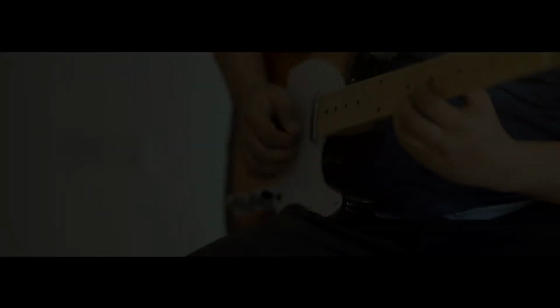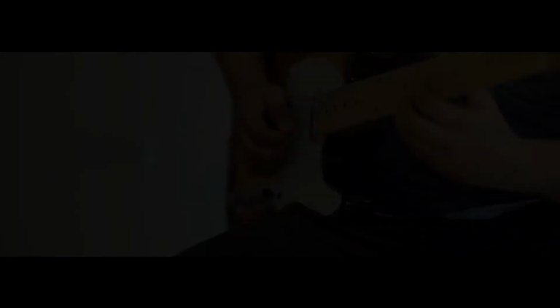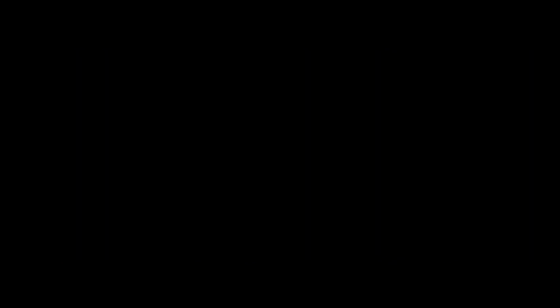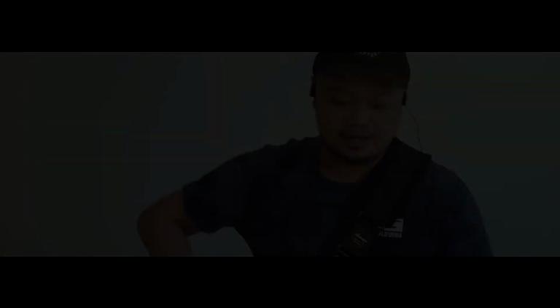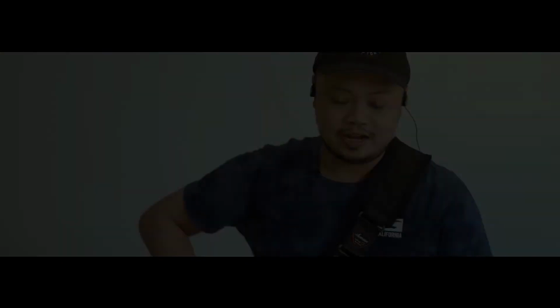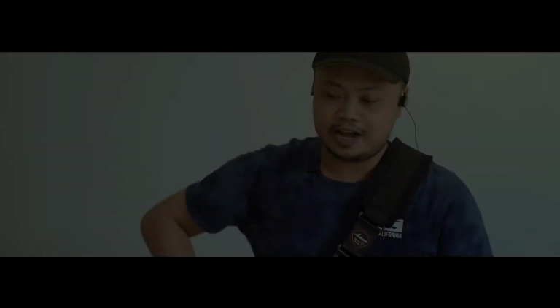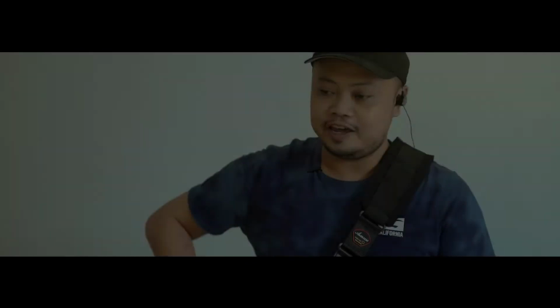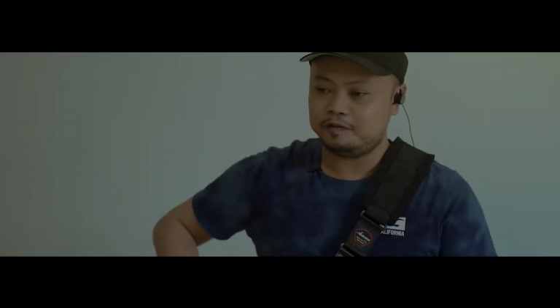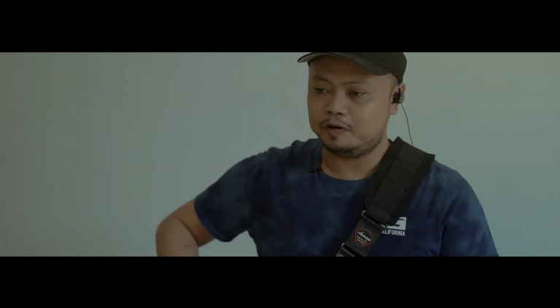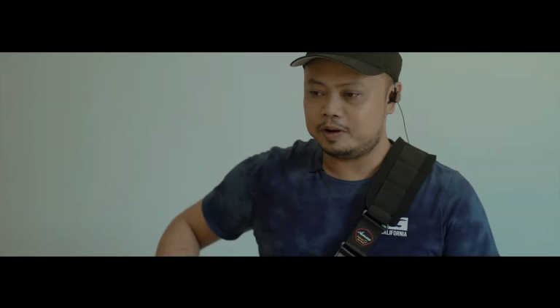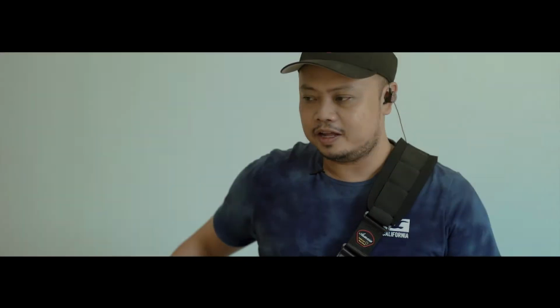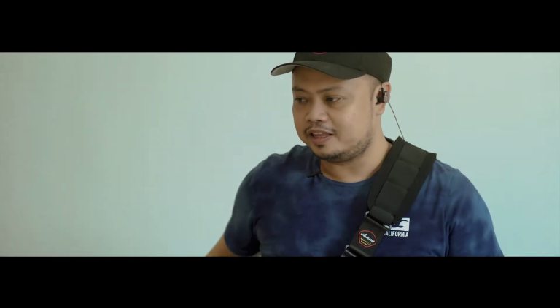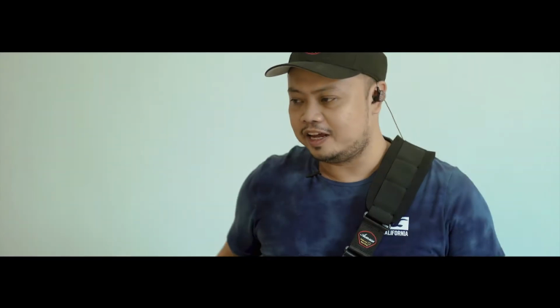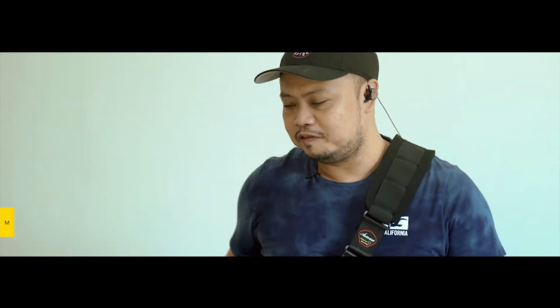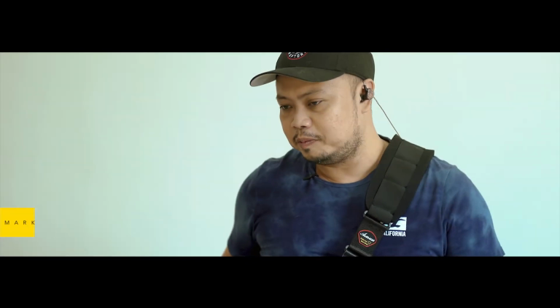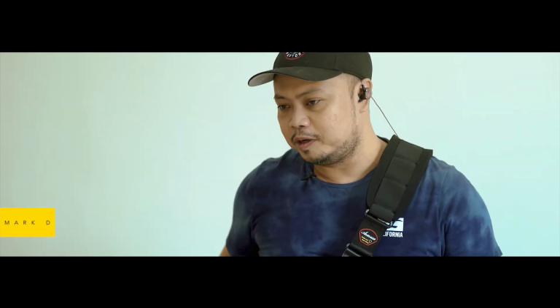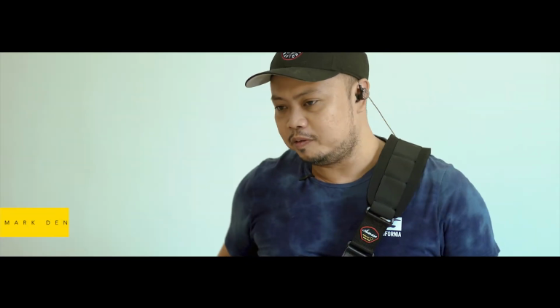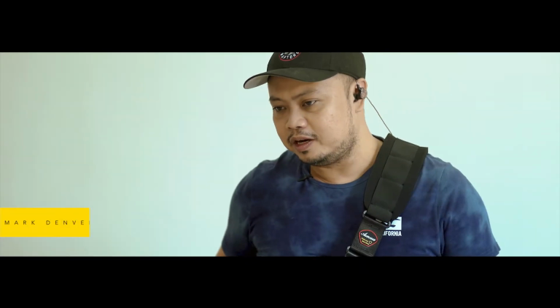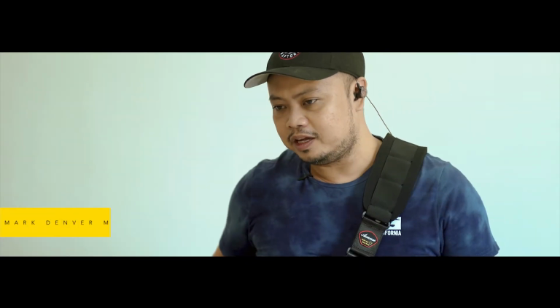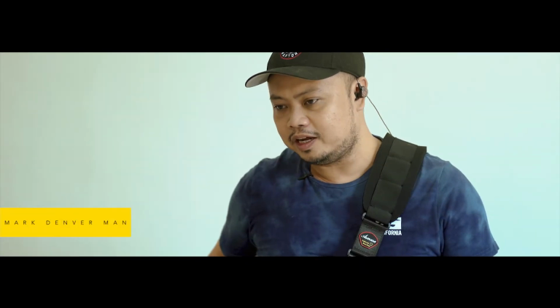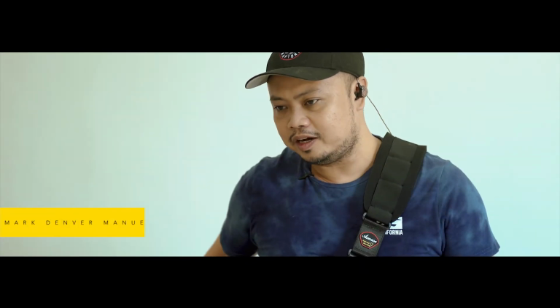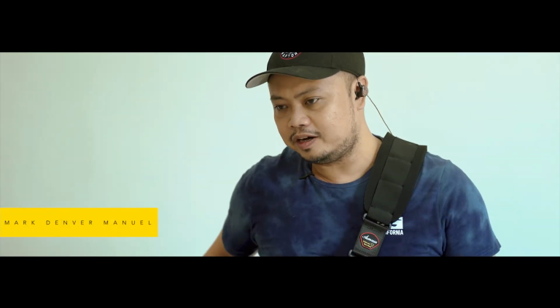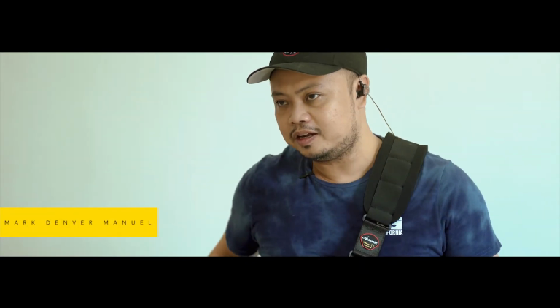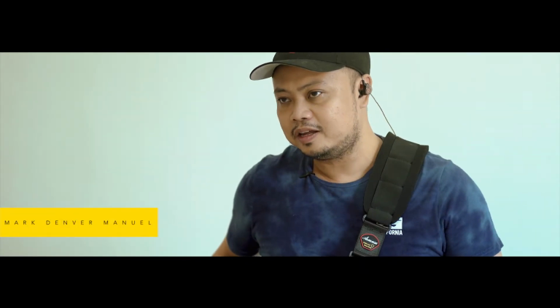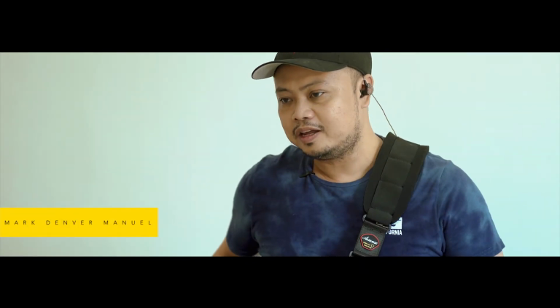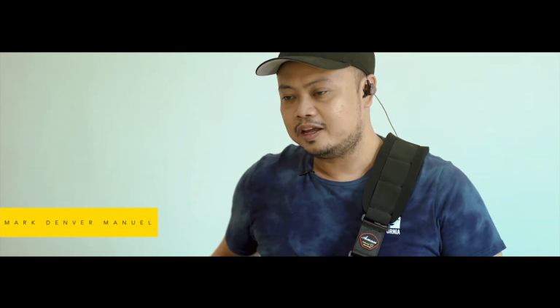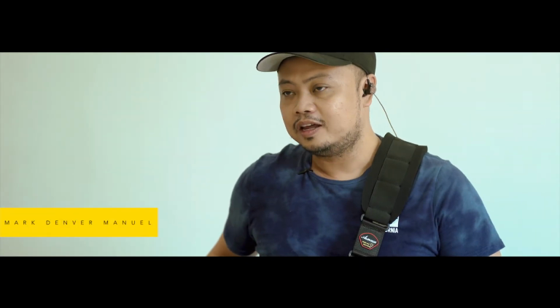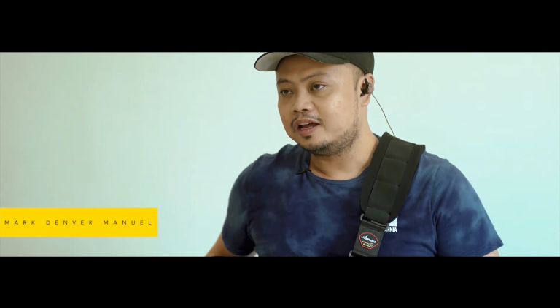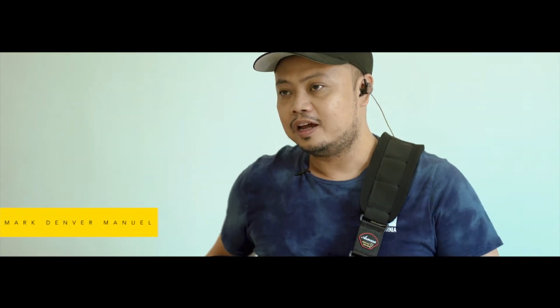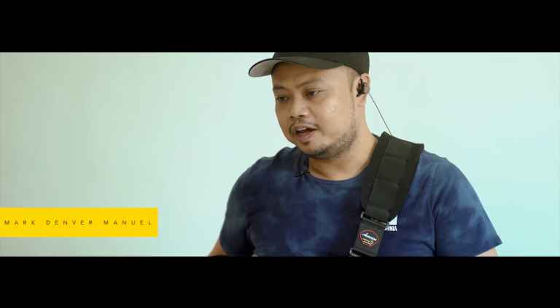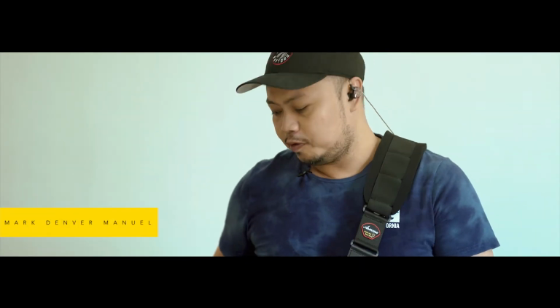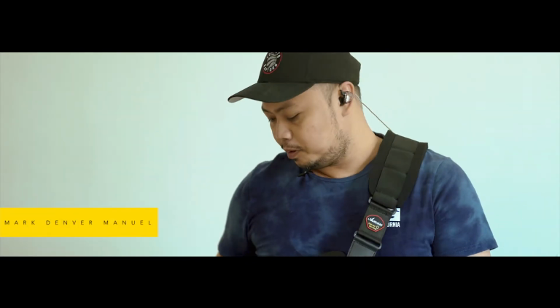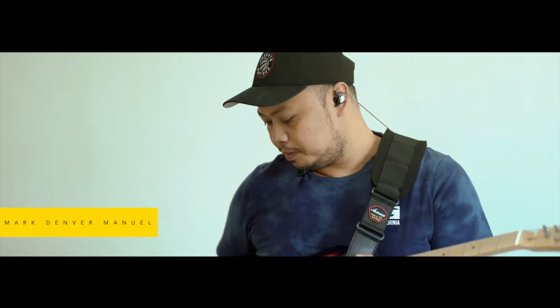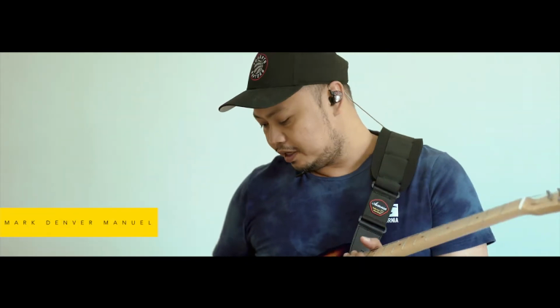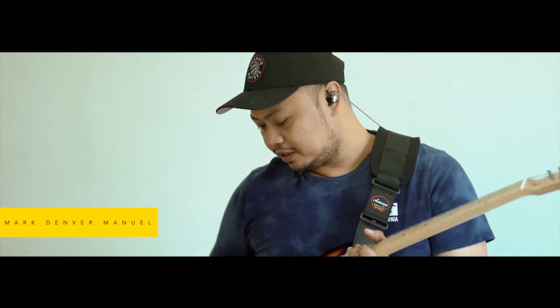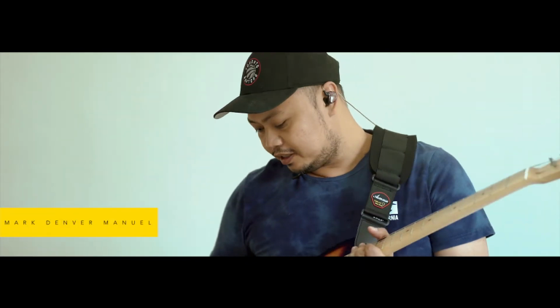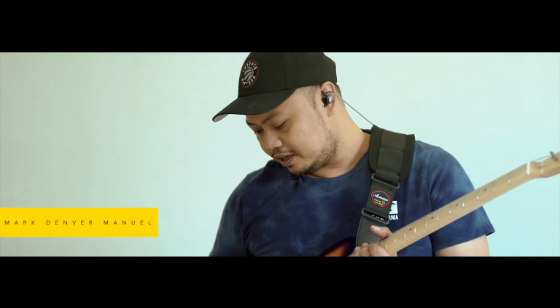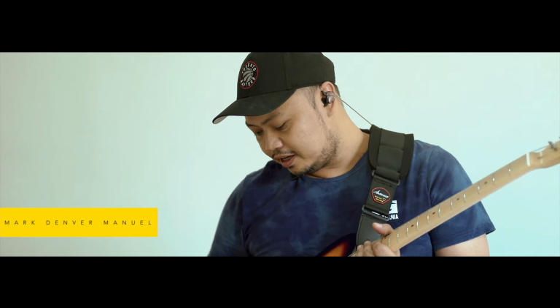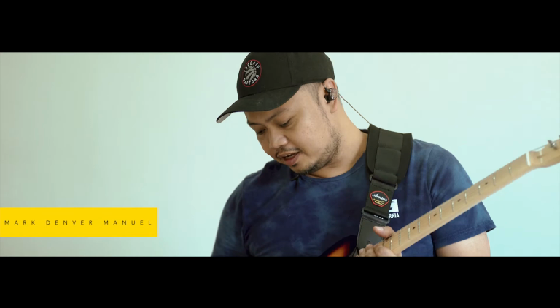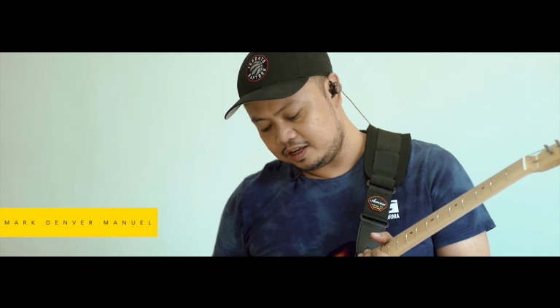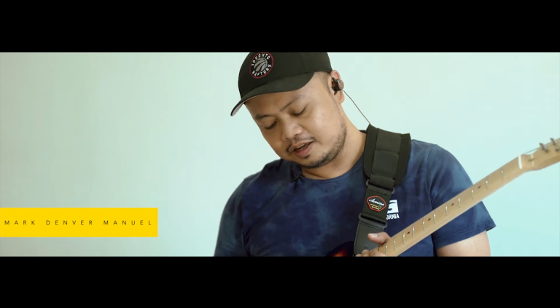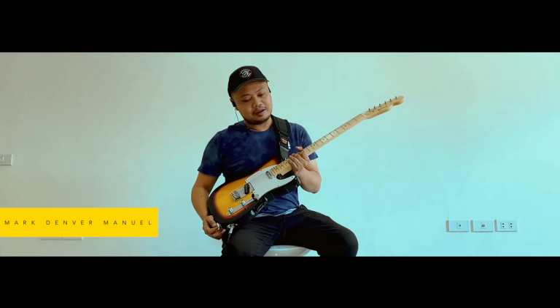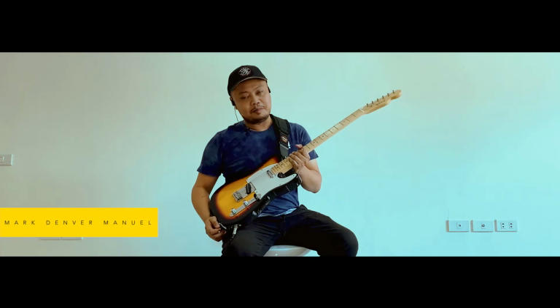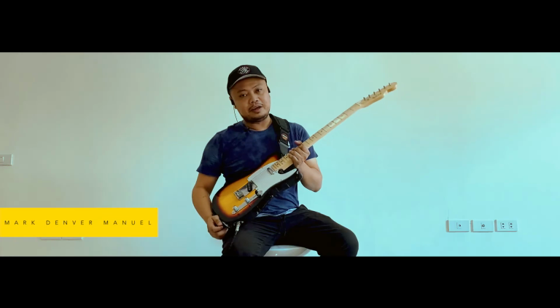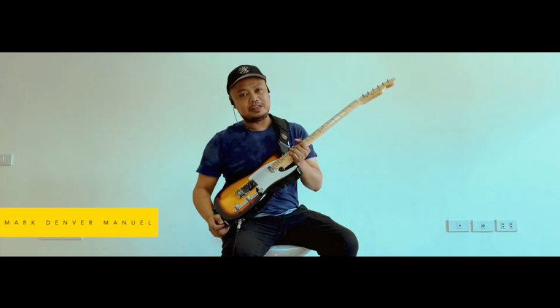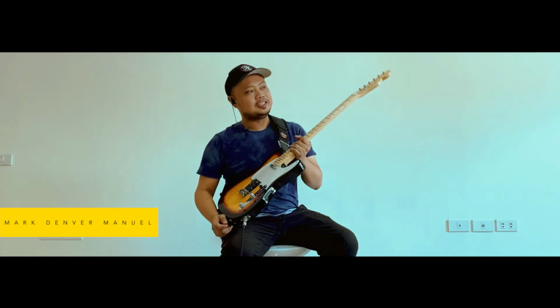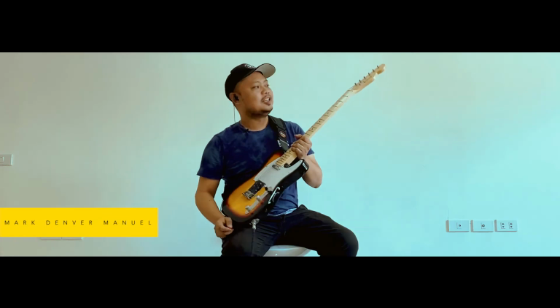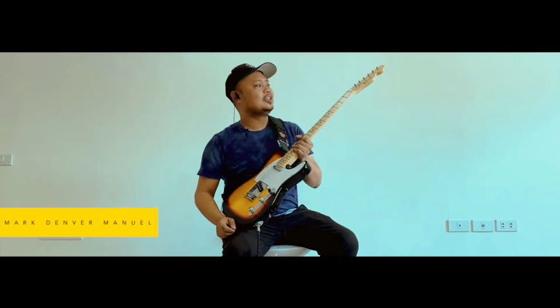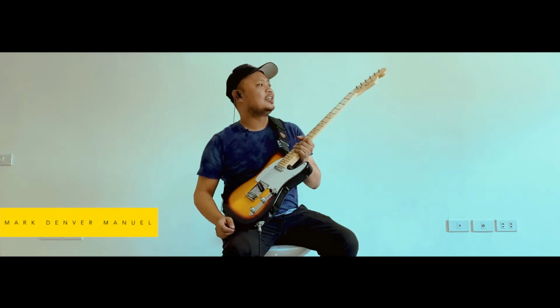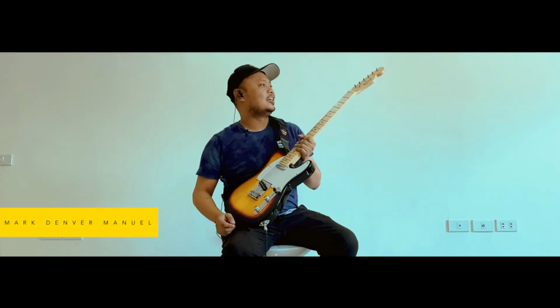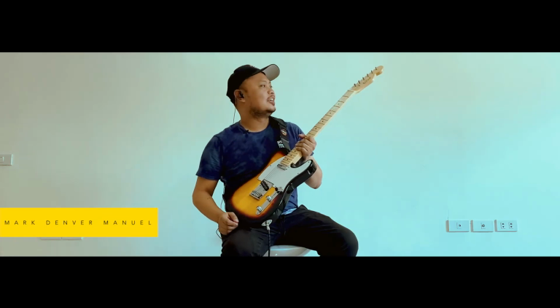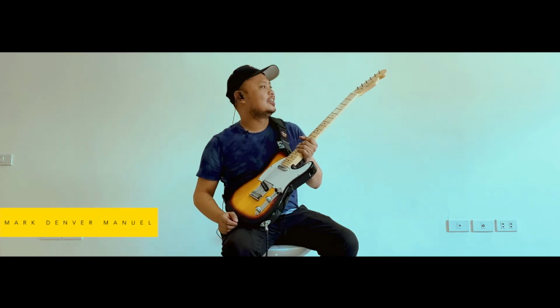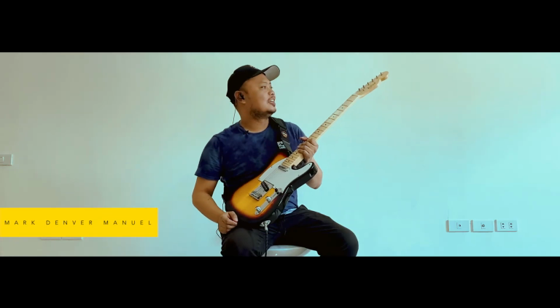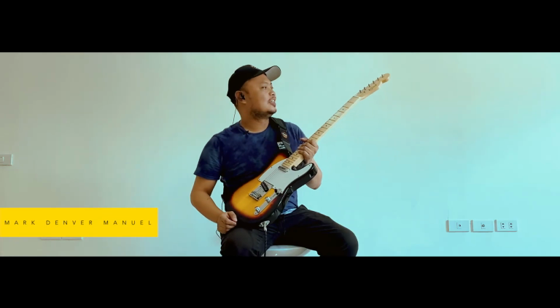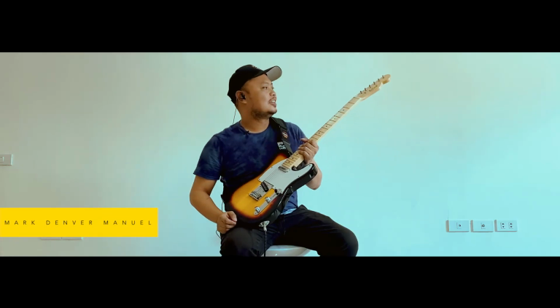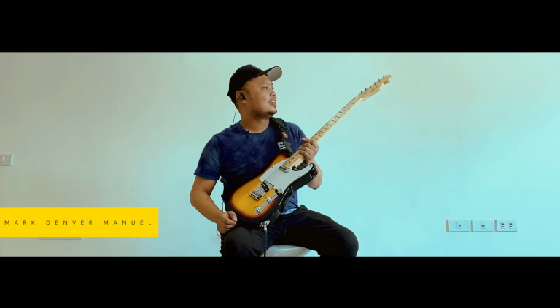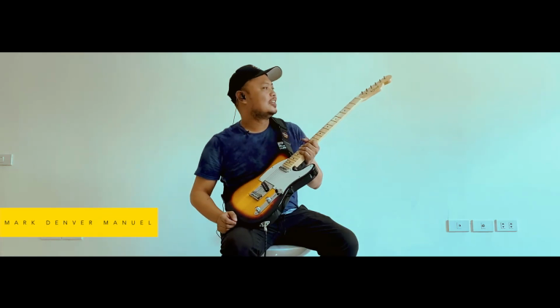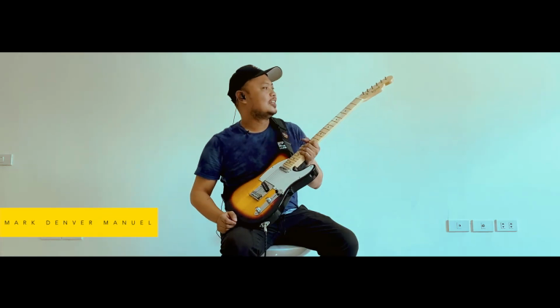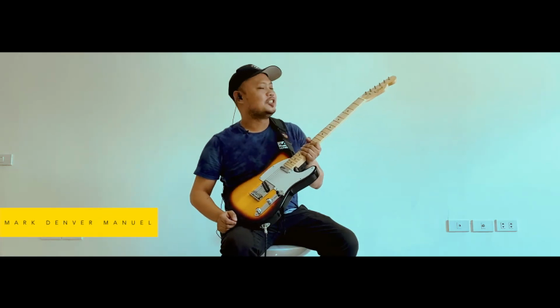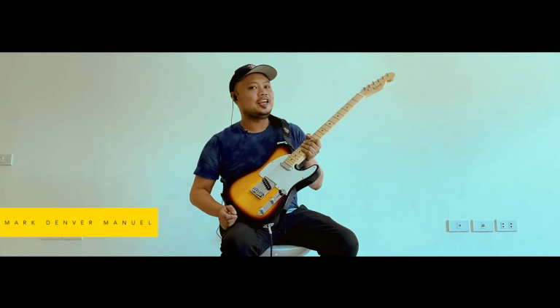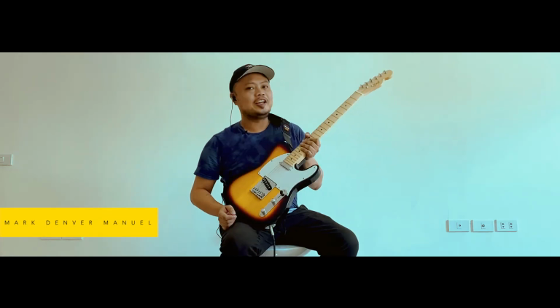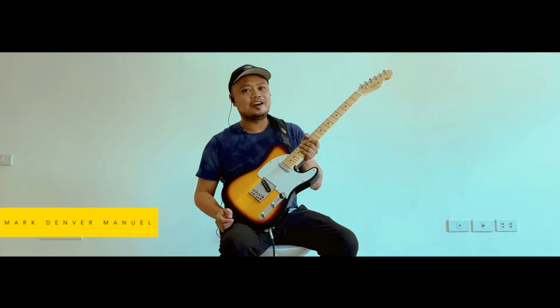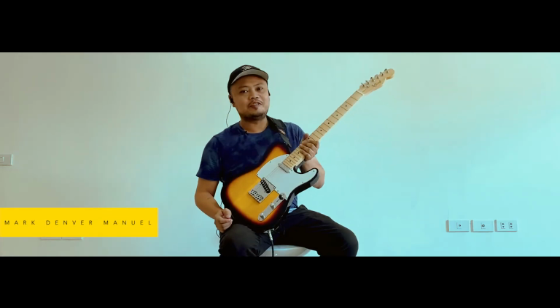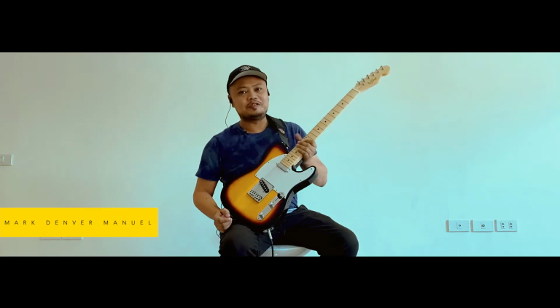Hi everyone, Deandre Manuel here, and with me is the amazing J-Craft.